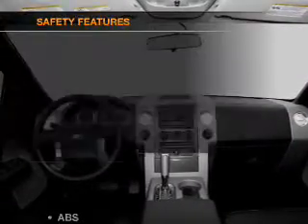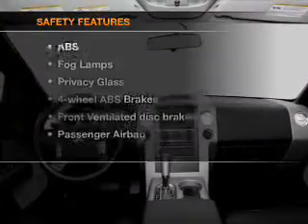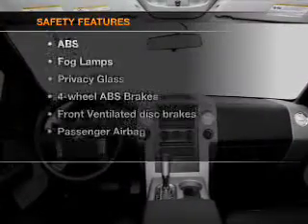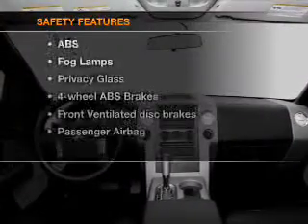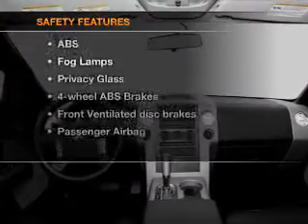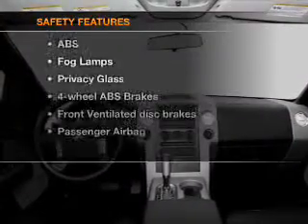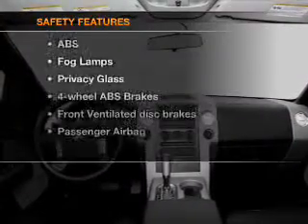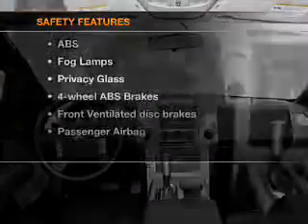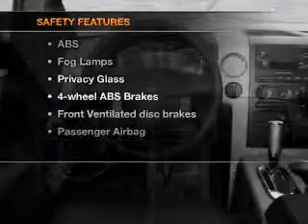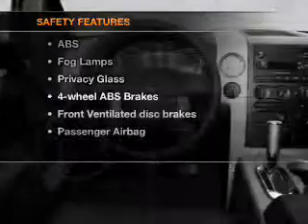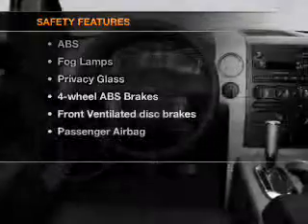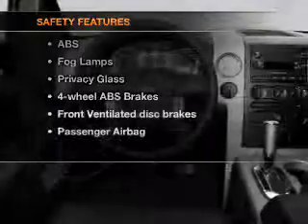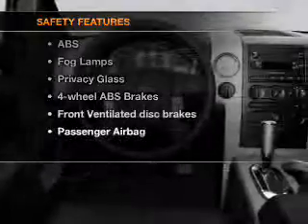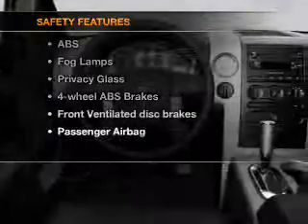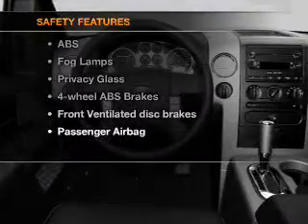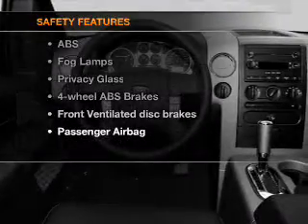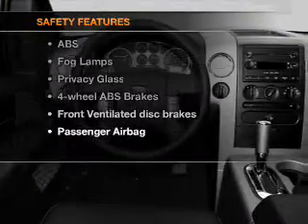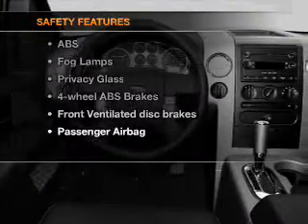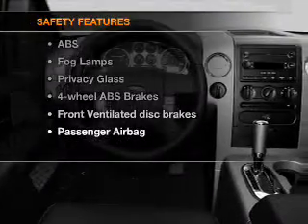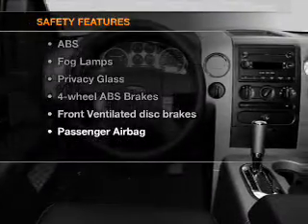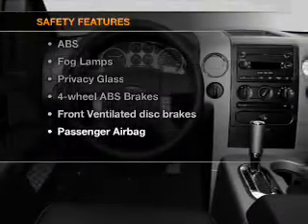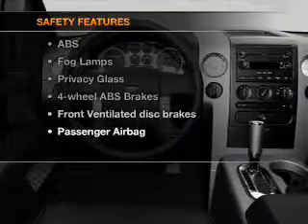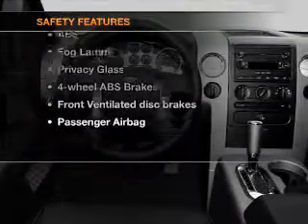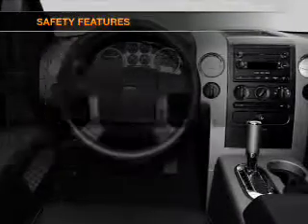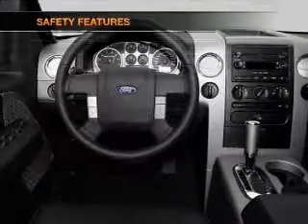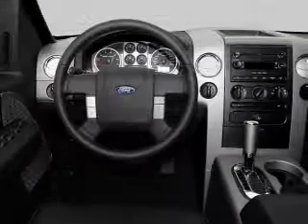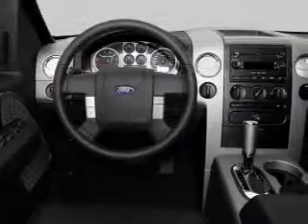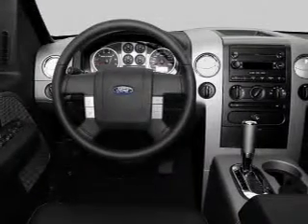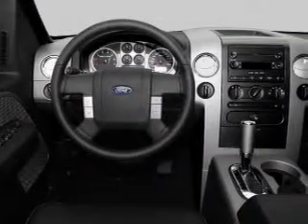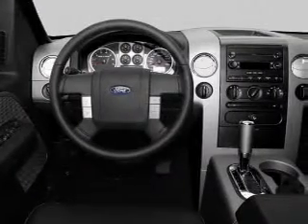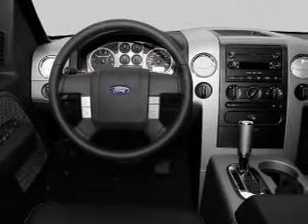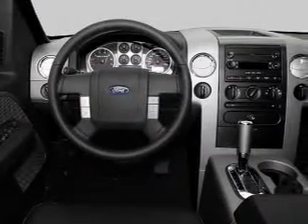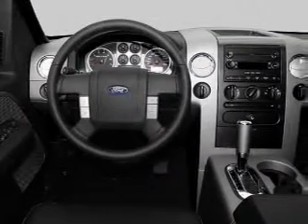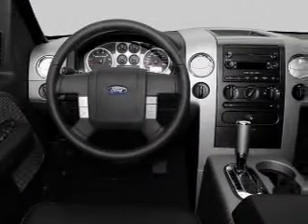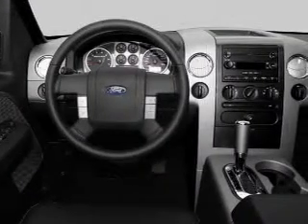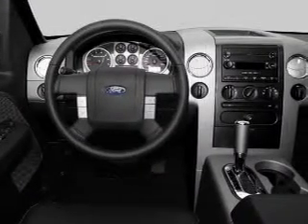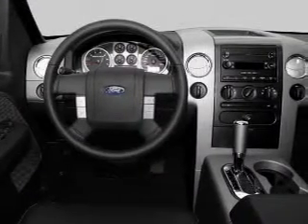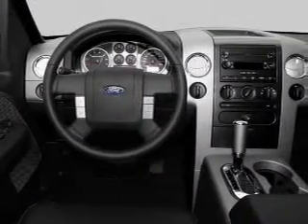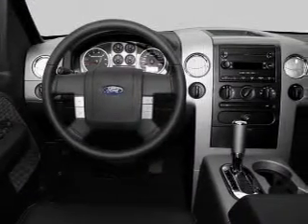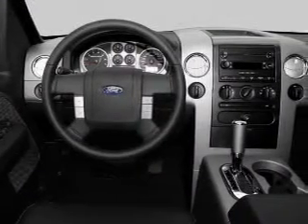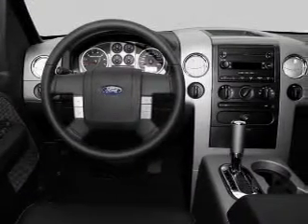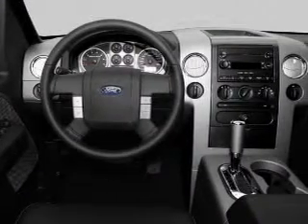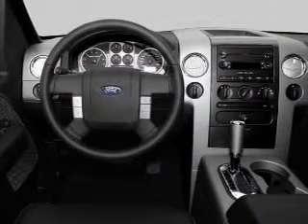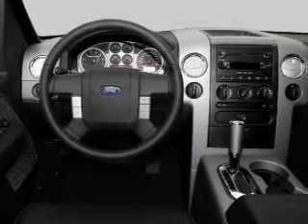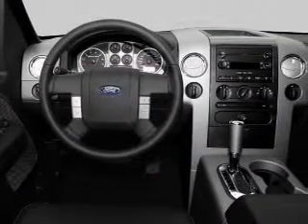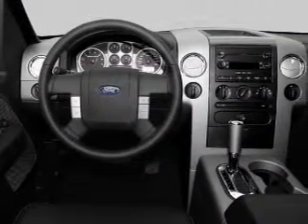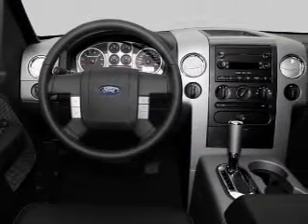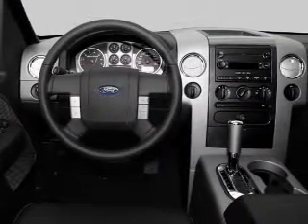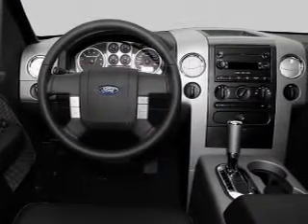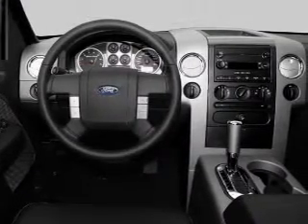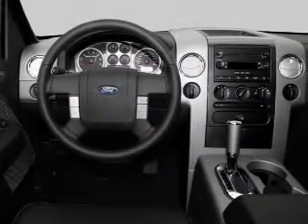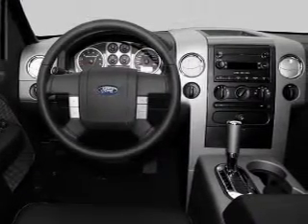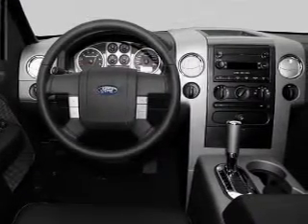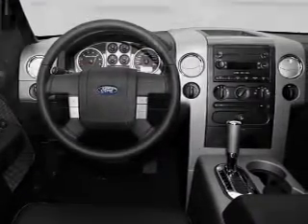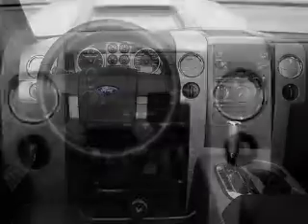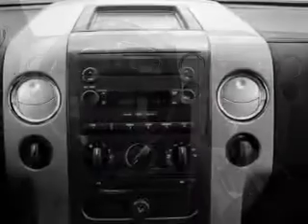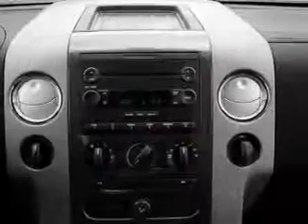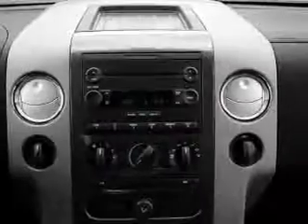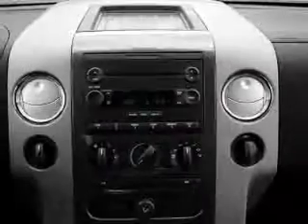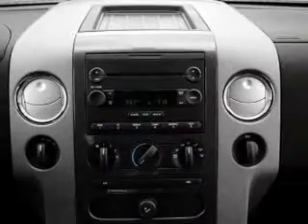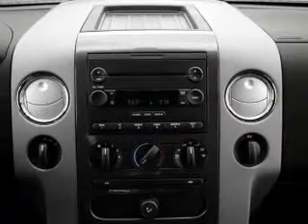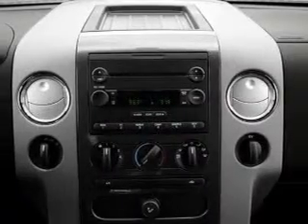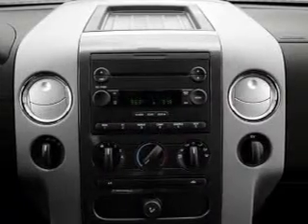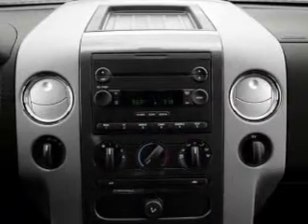And for your peace of mind, the following safety equipment is included: front ventilated disc brakes, passenger airbag, independent suspension.